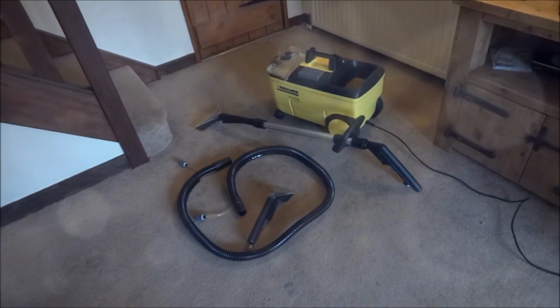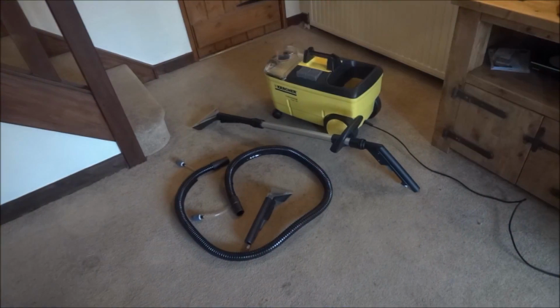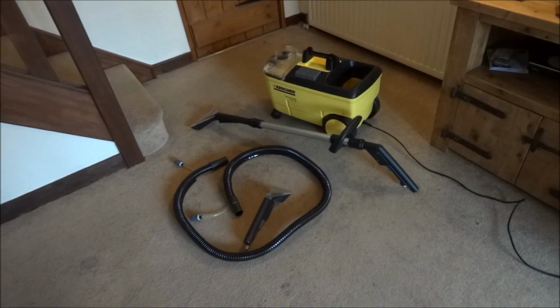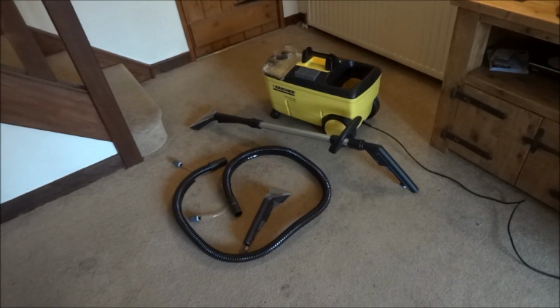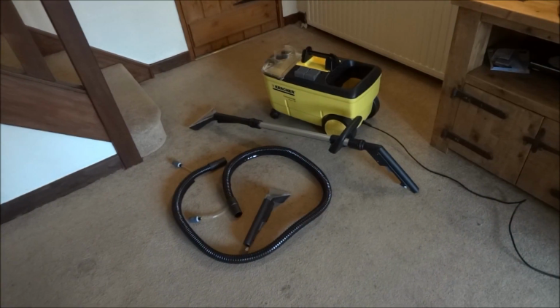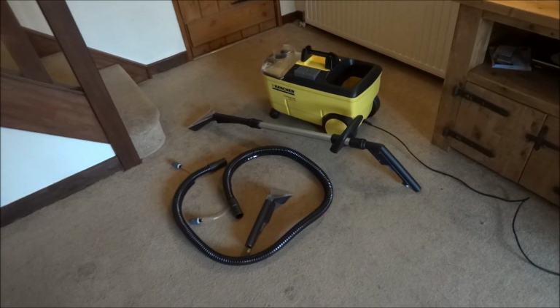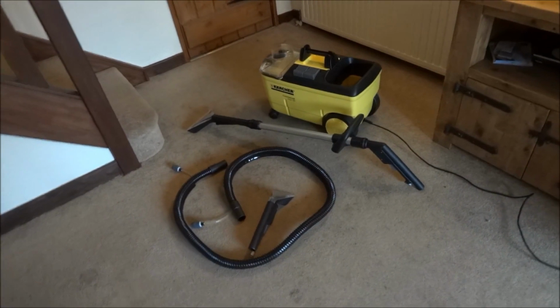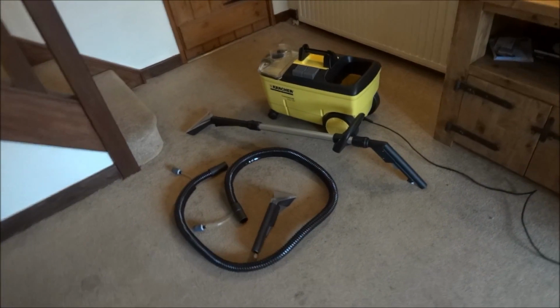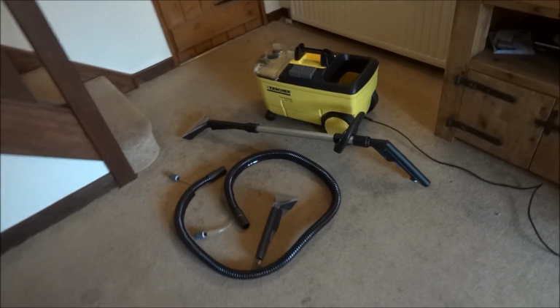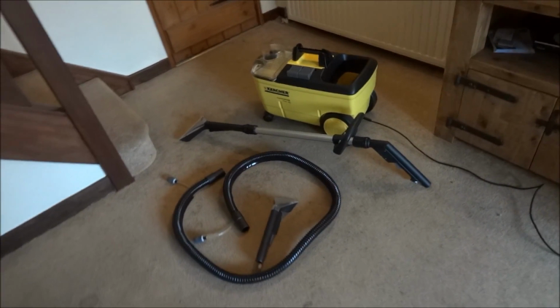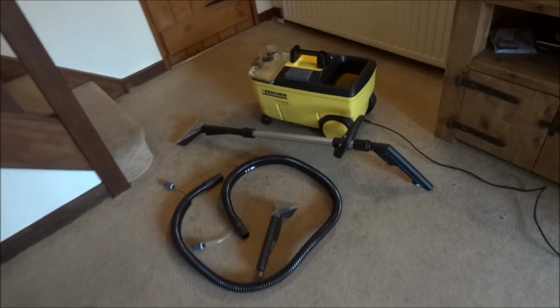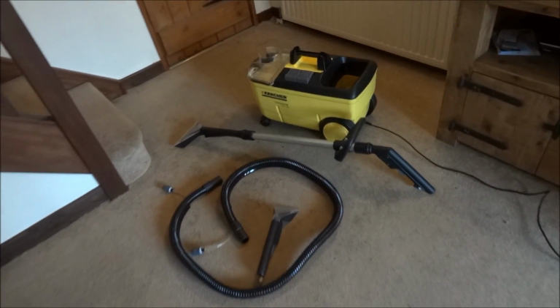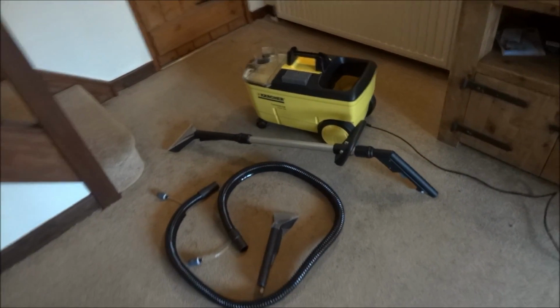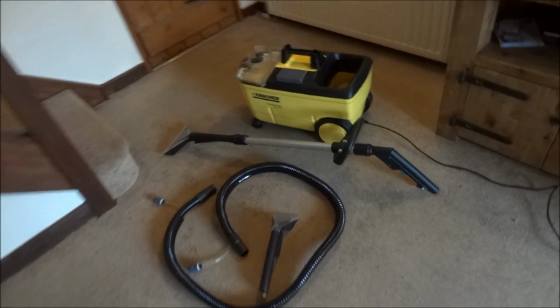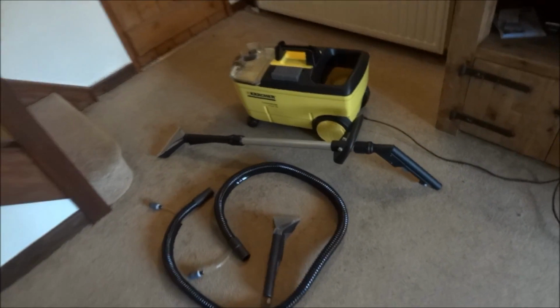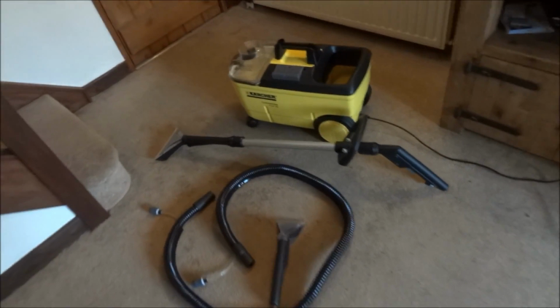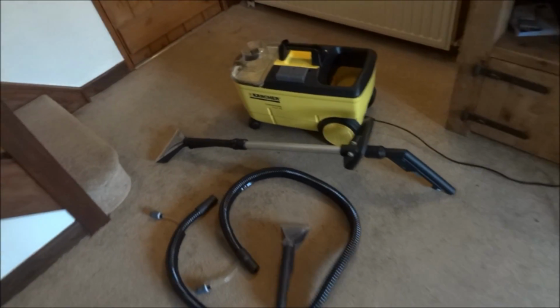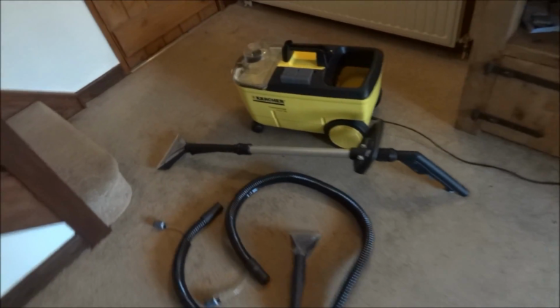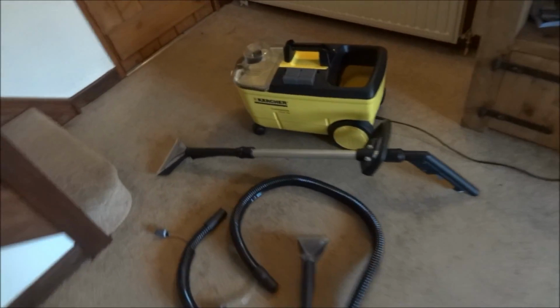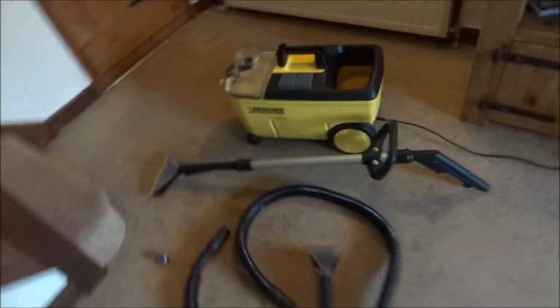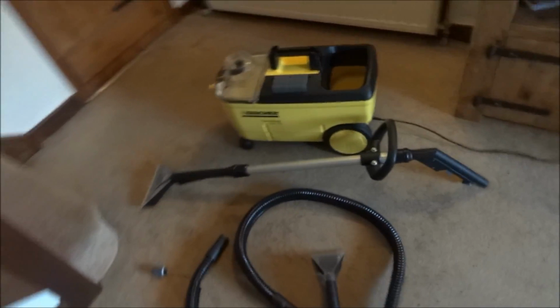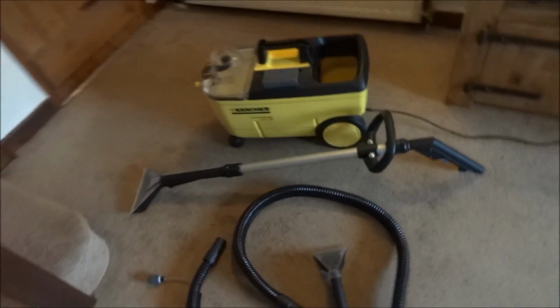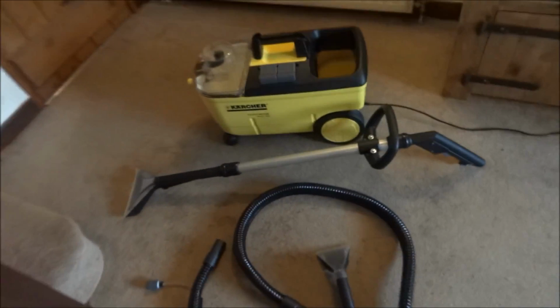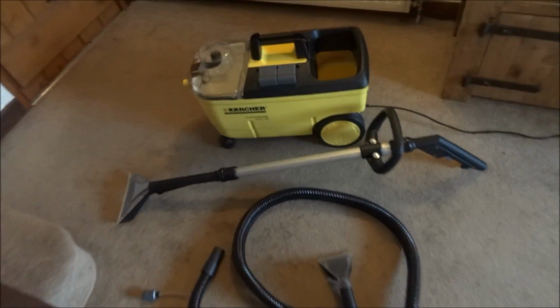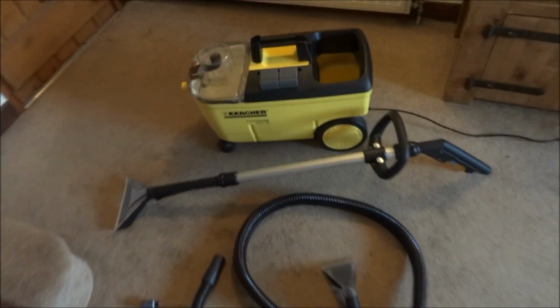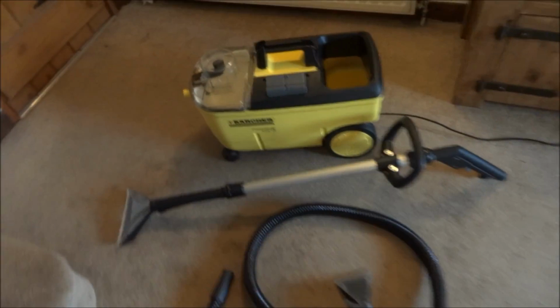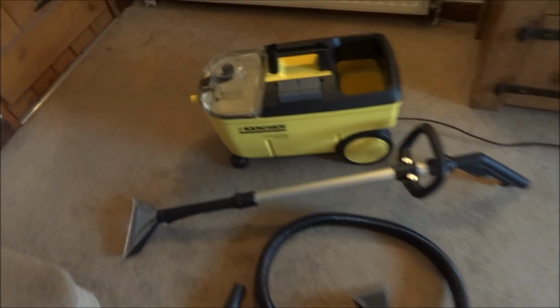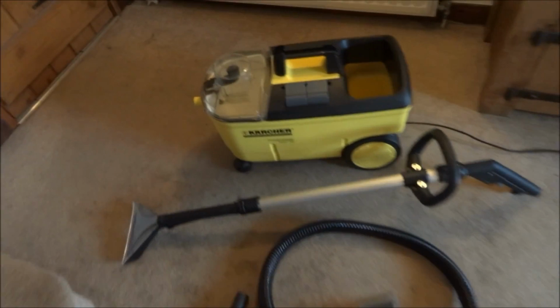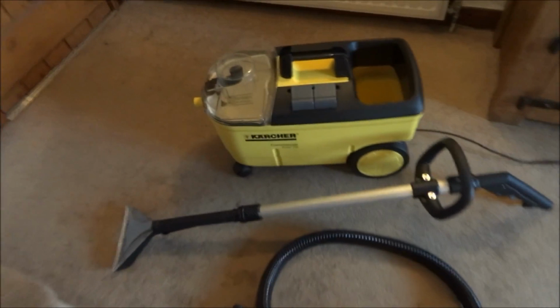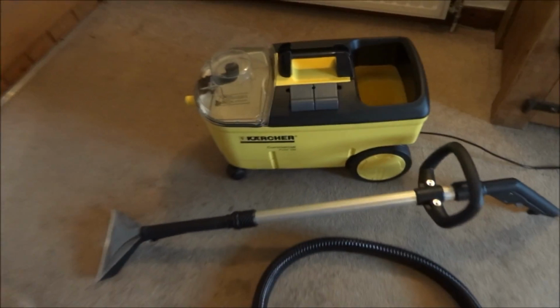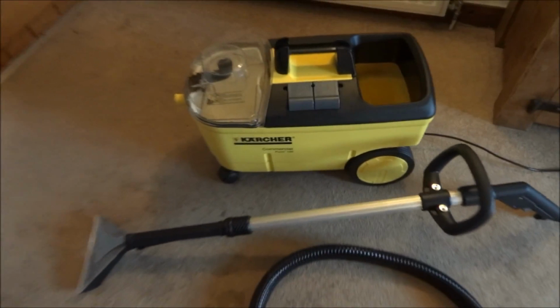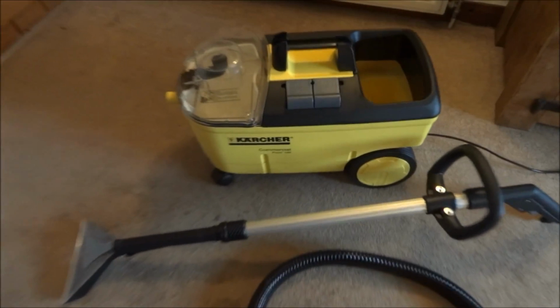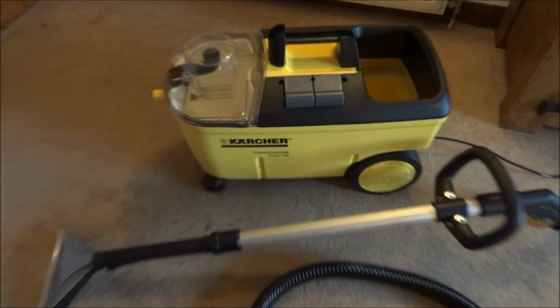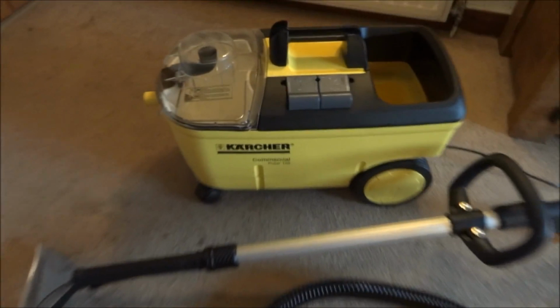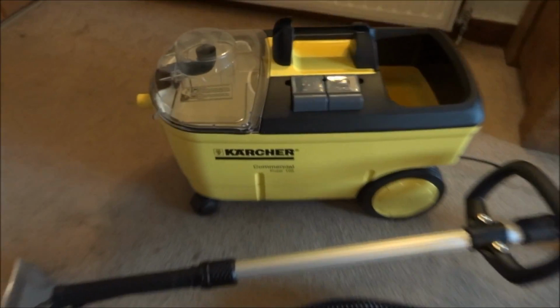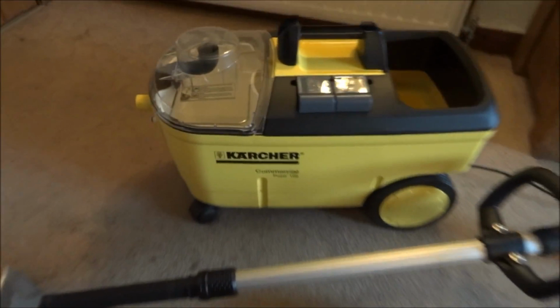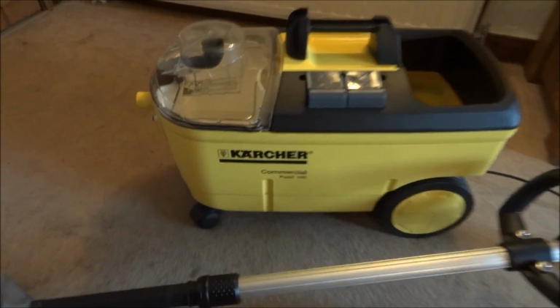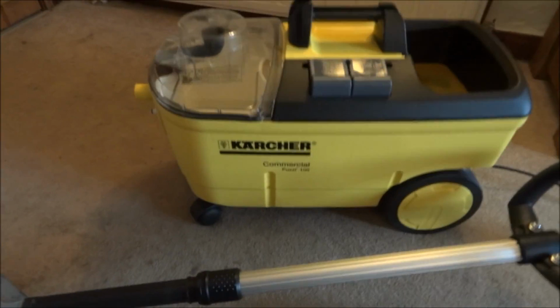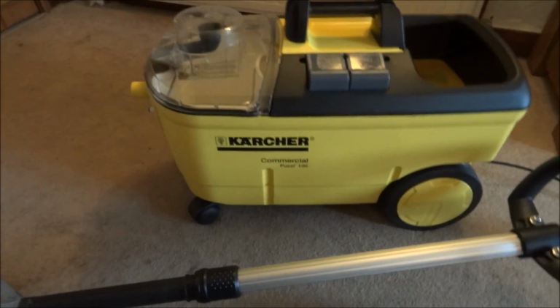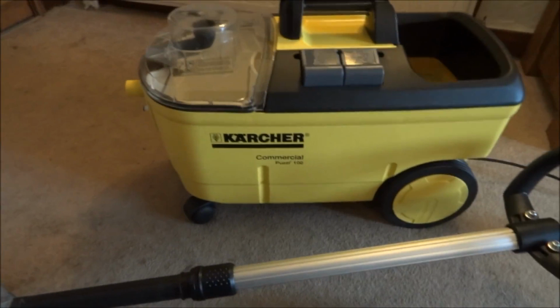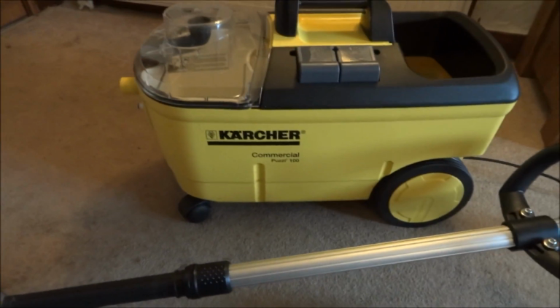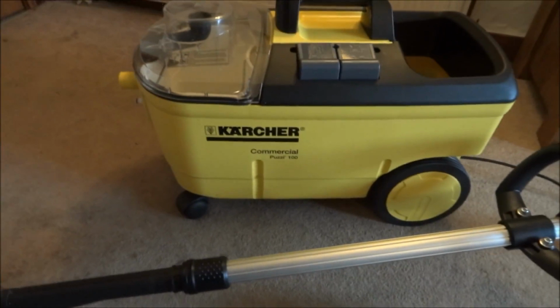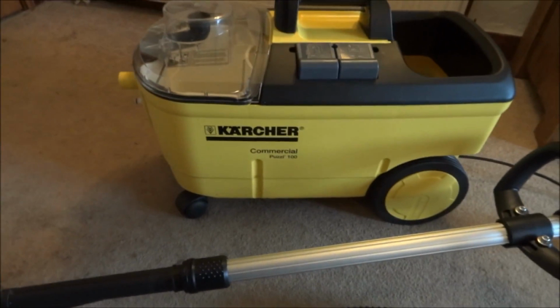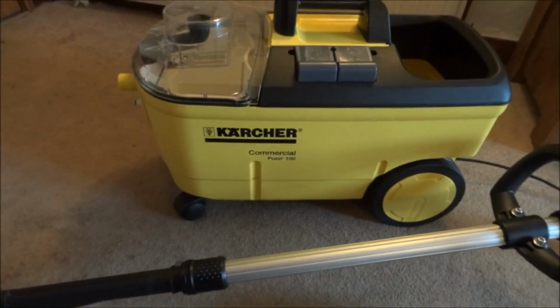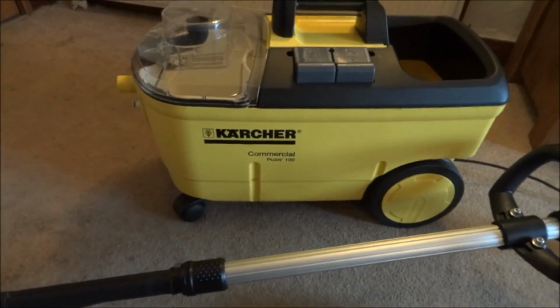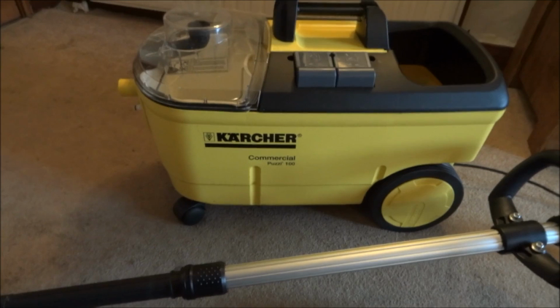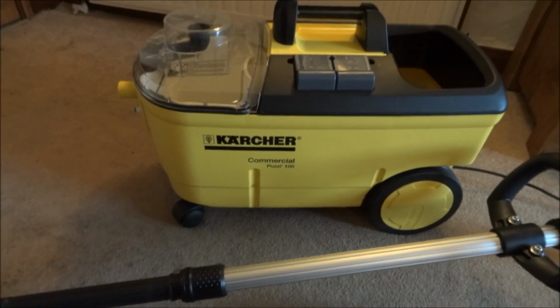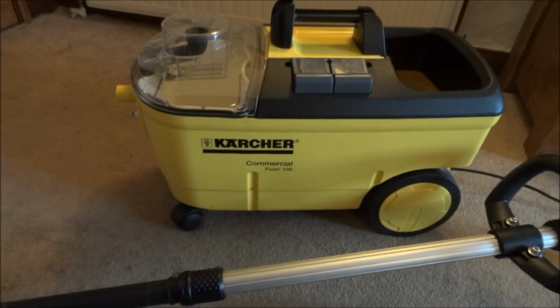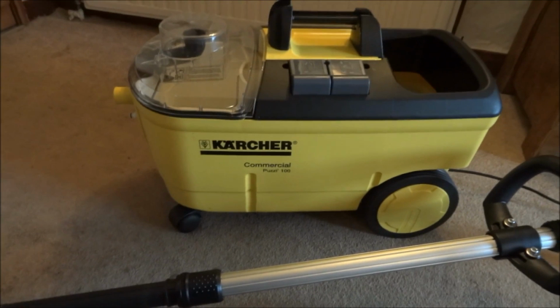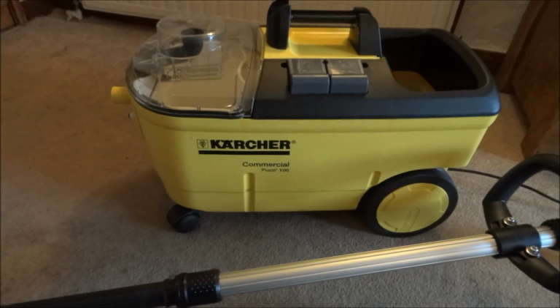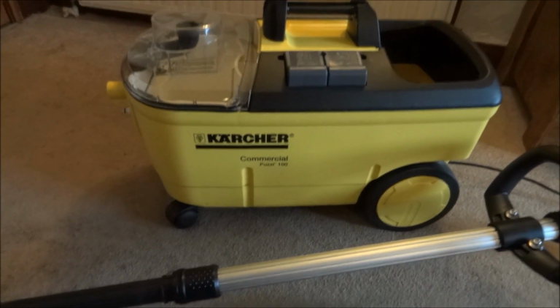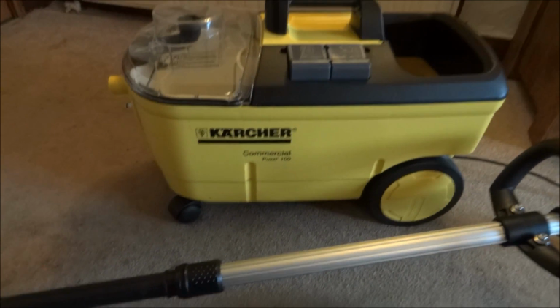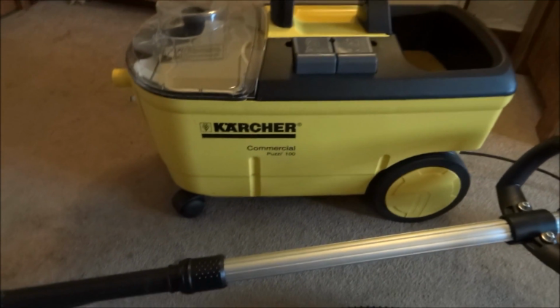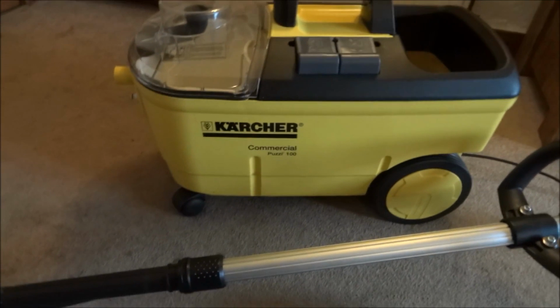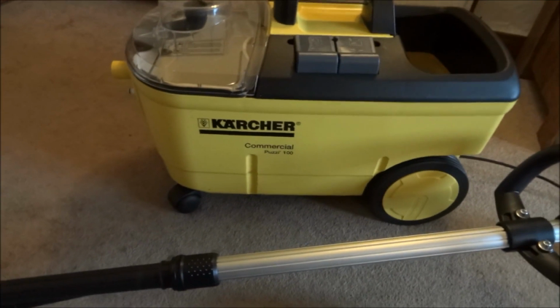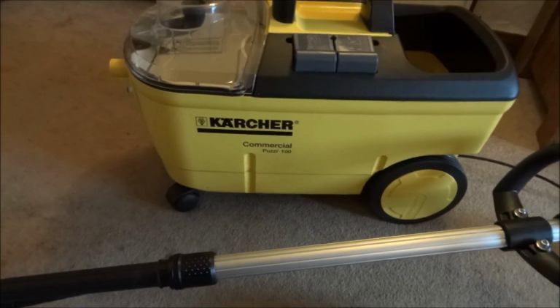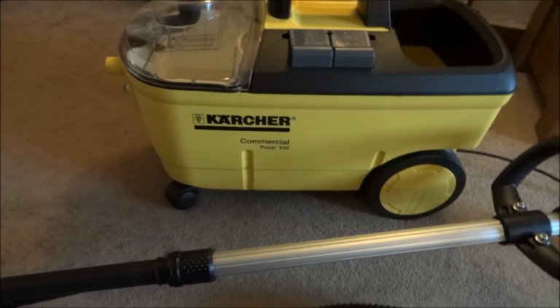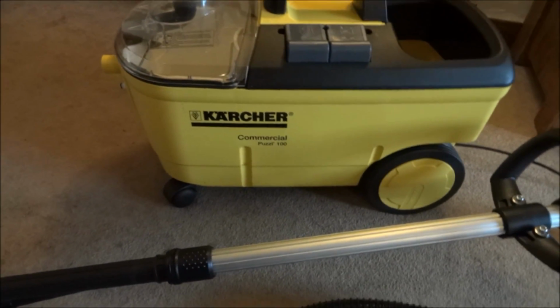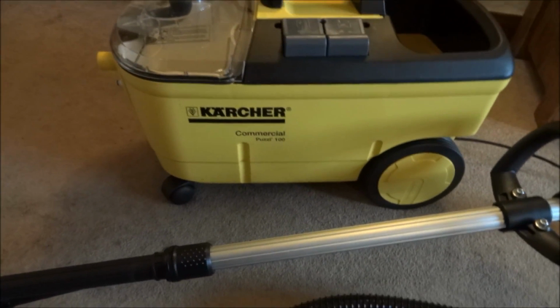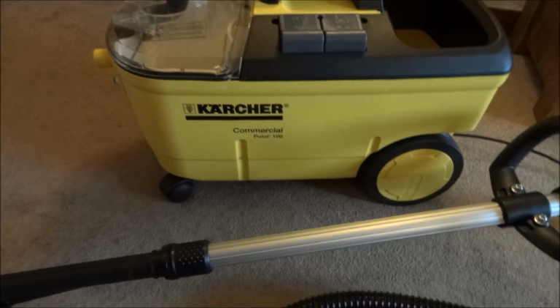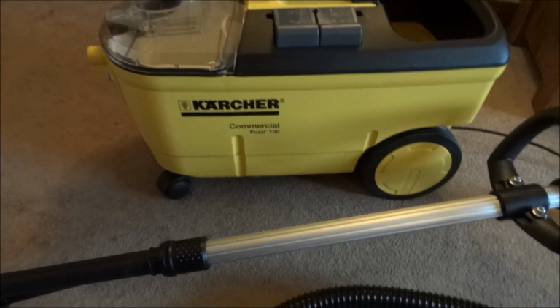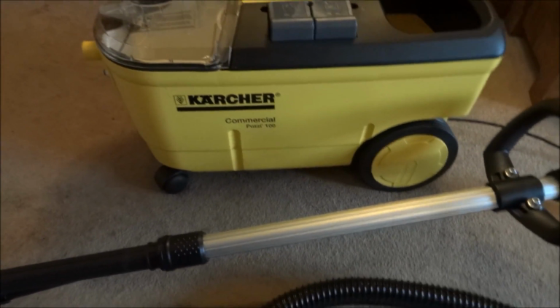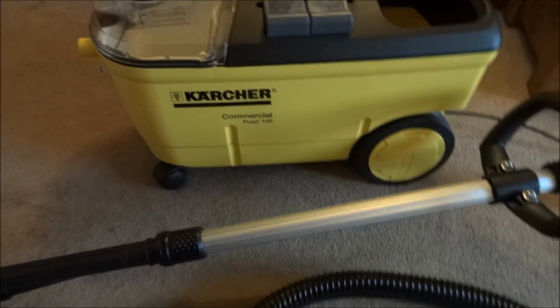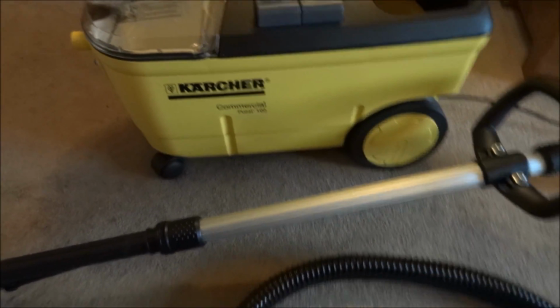Hi guys, welcome to my video. Today we're talking about the Karcher Puzzi 100 Commercial Carpet Cleaner.